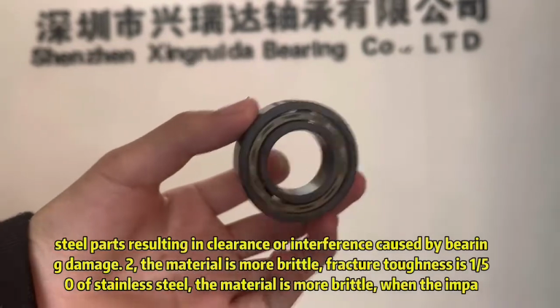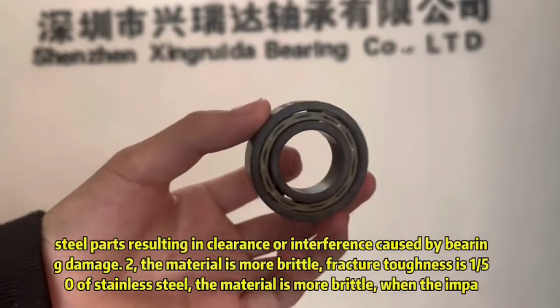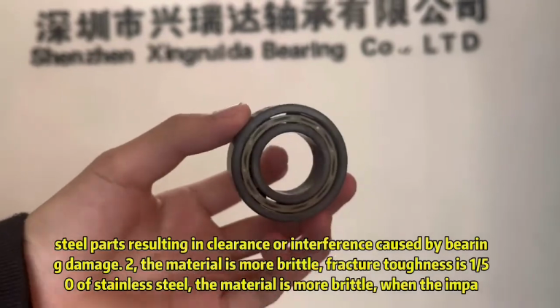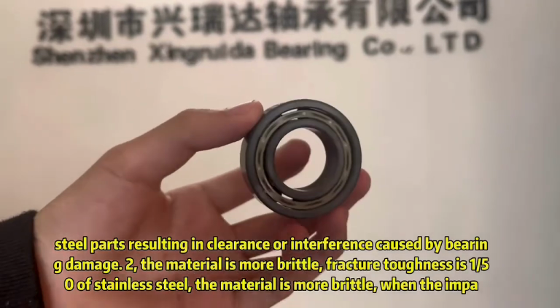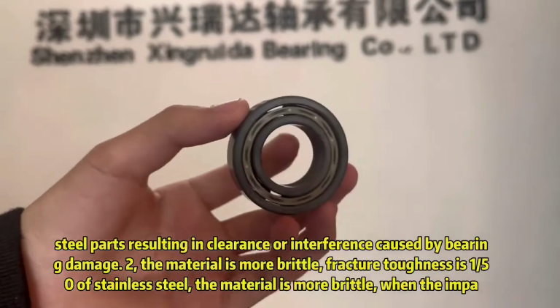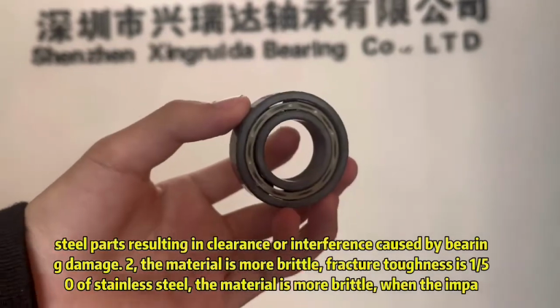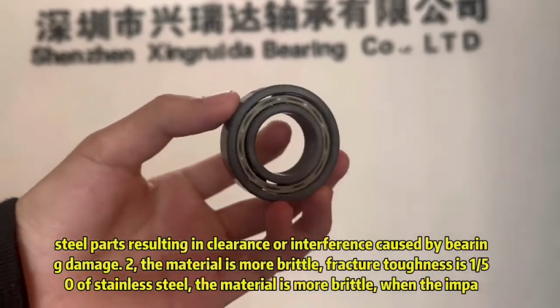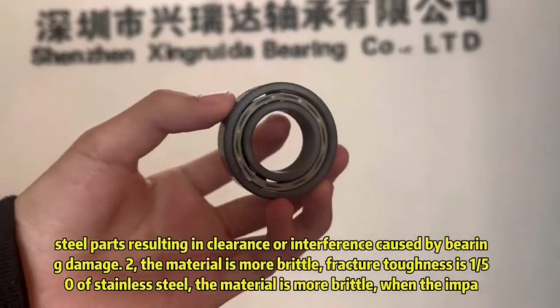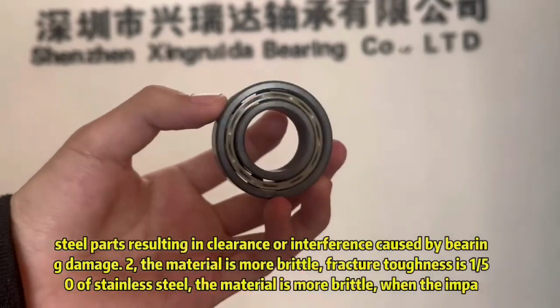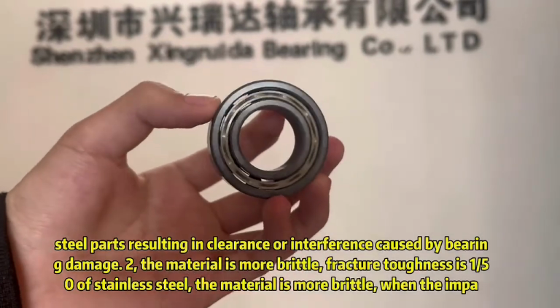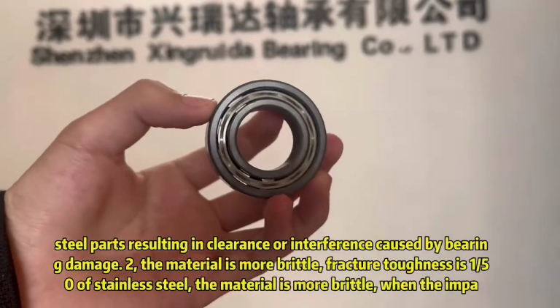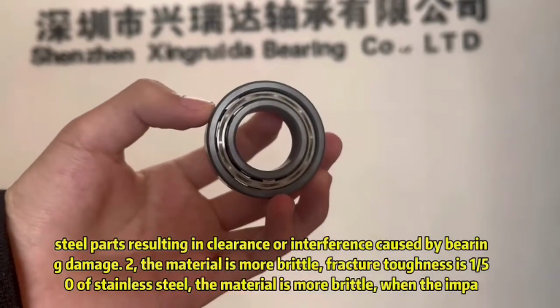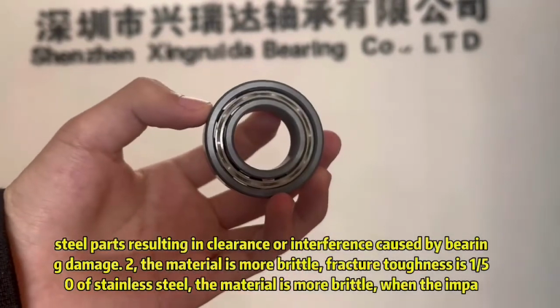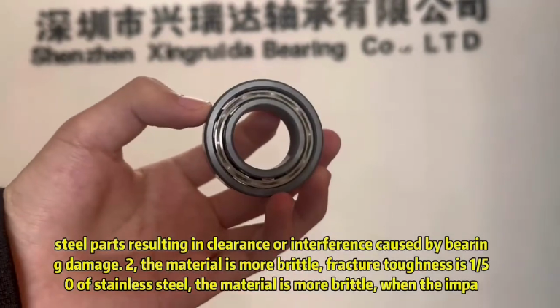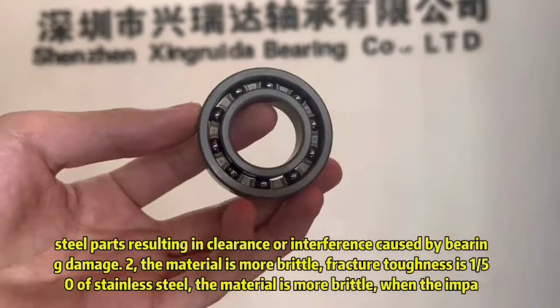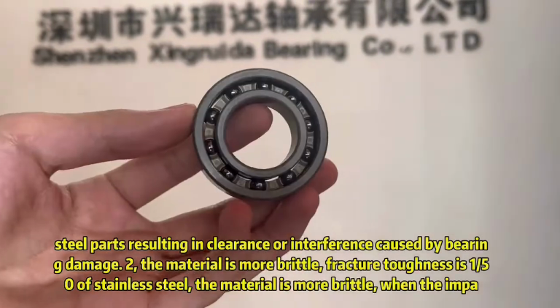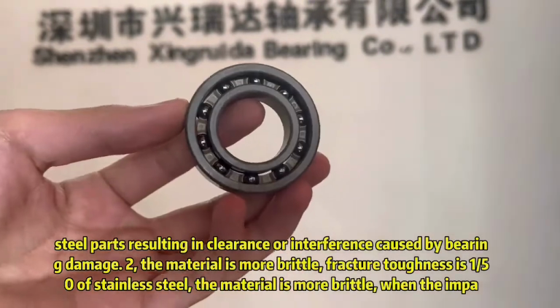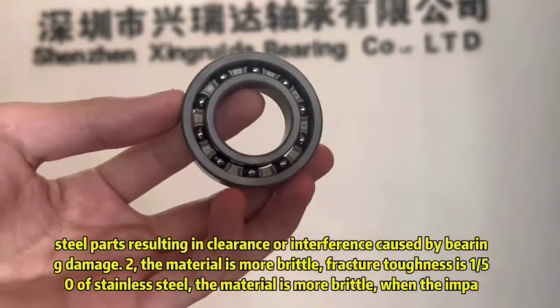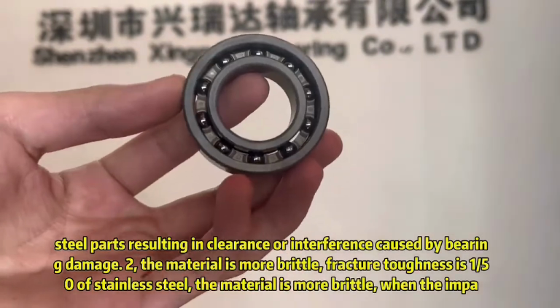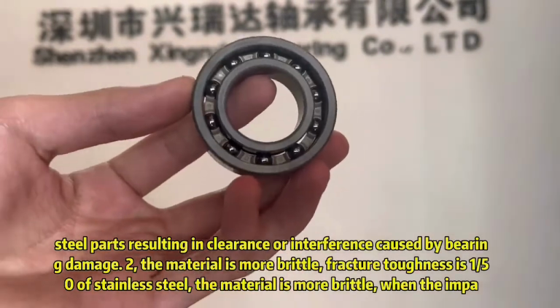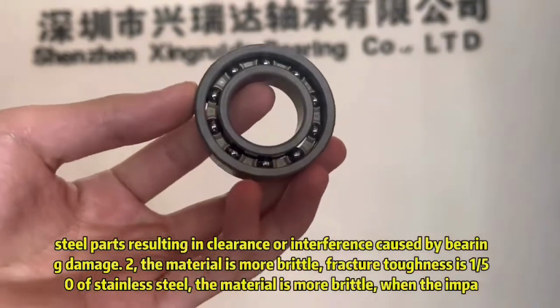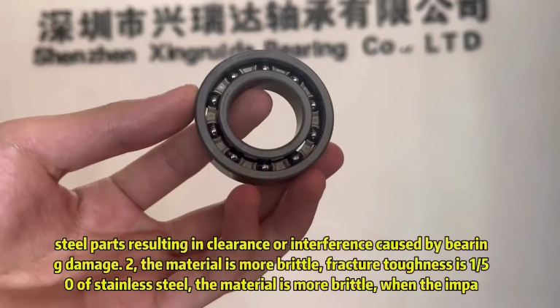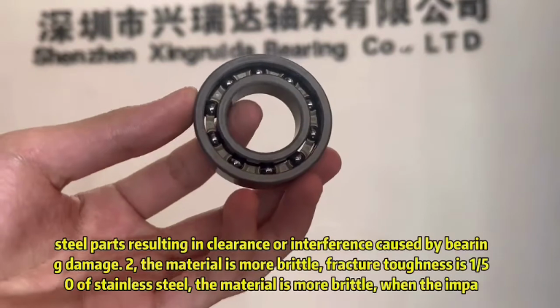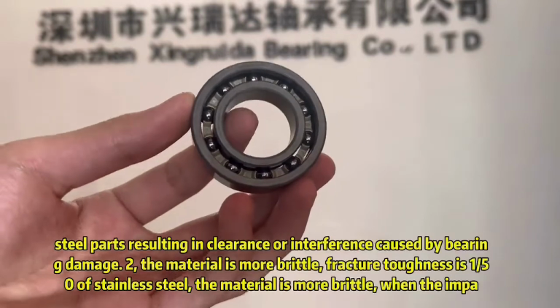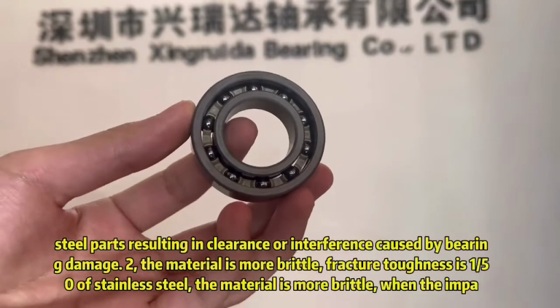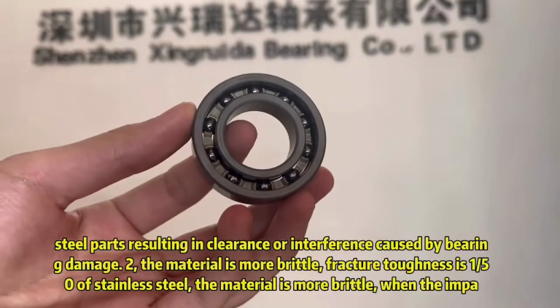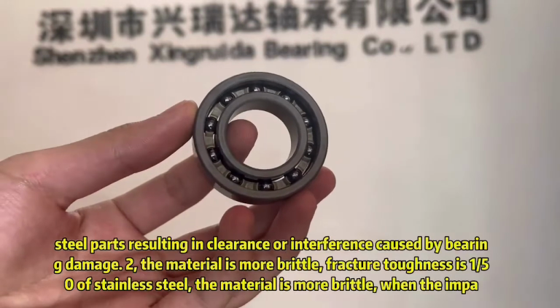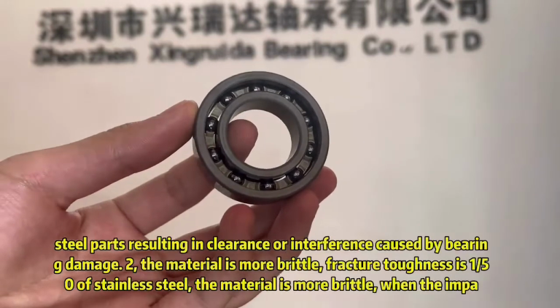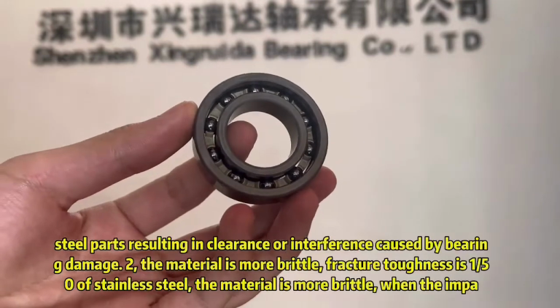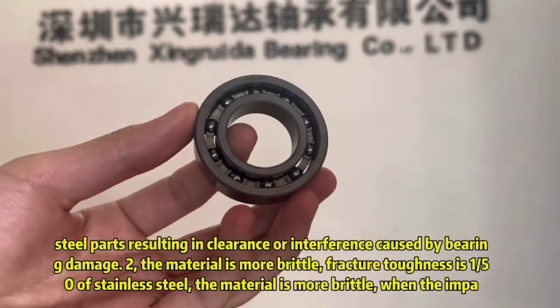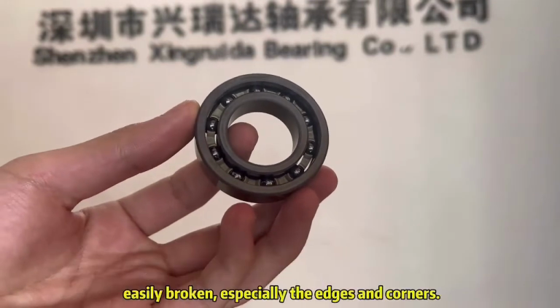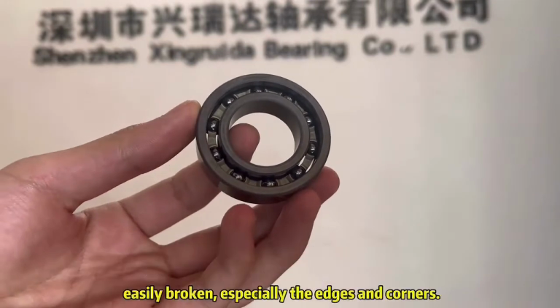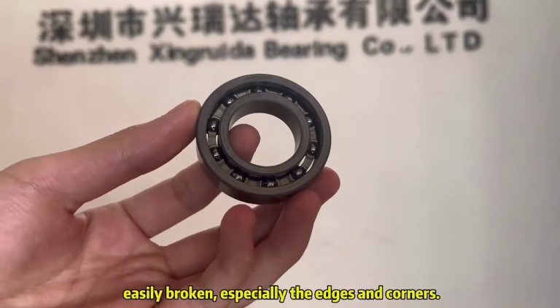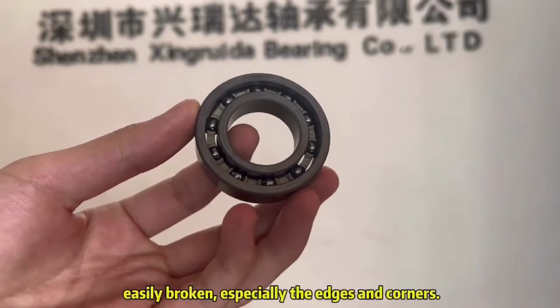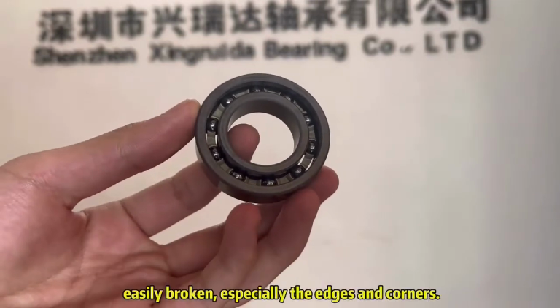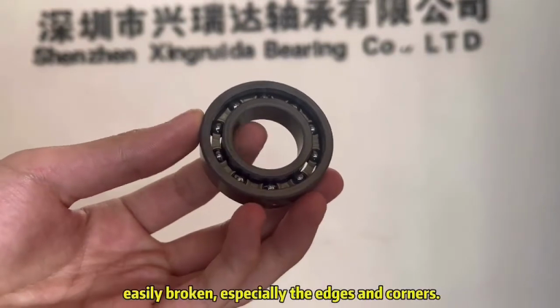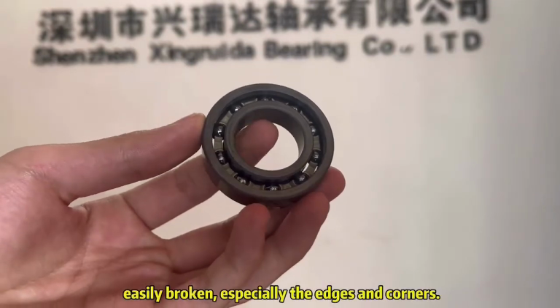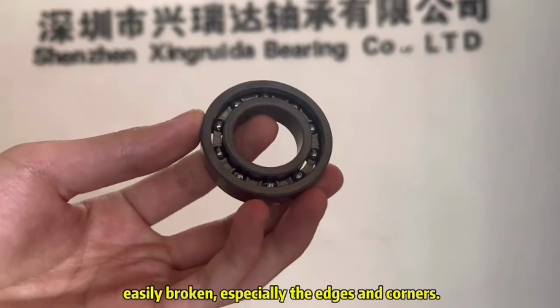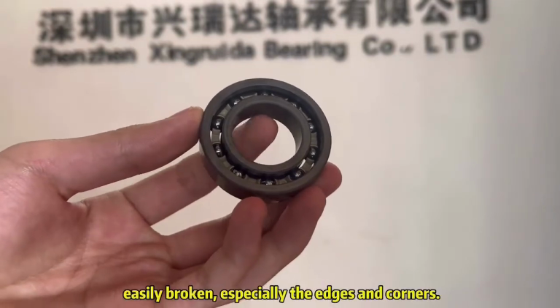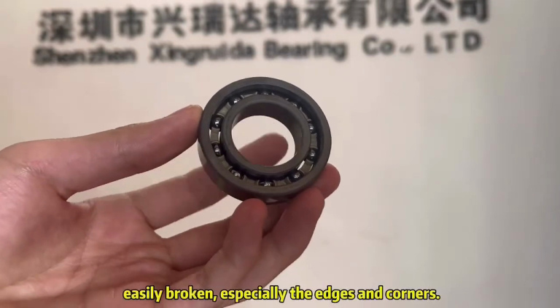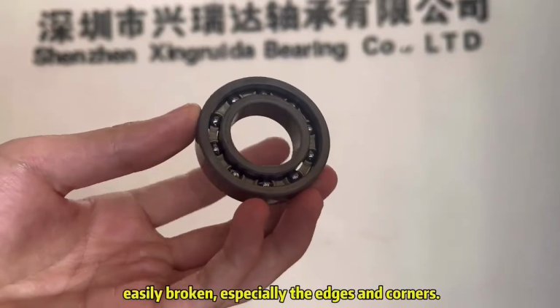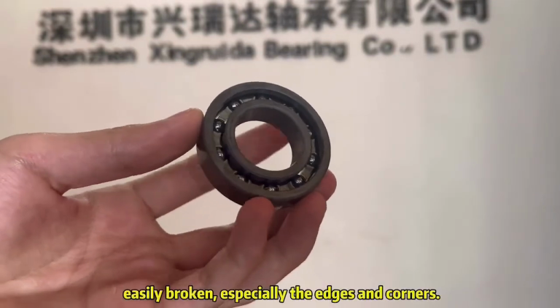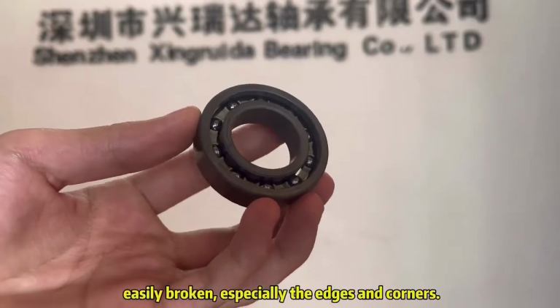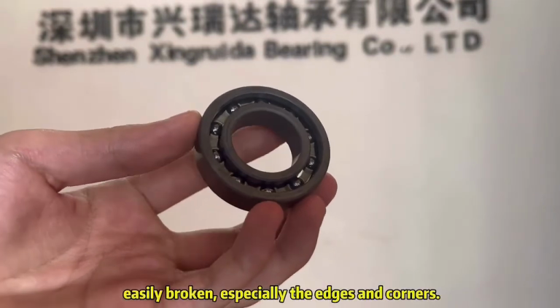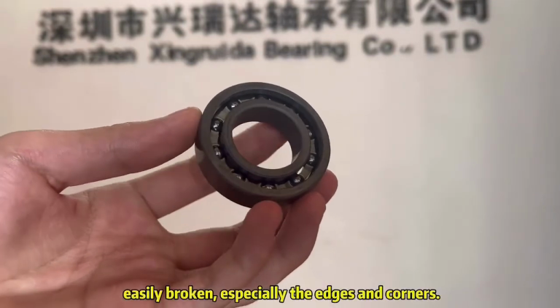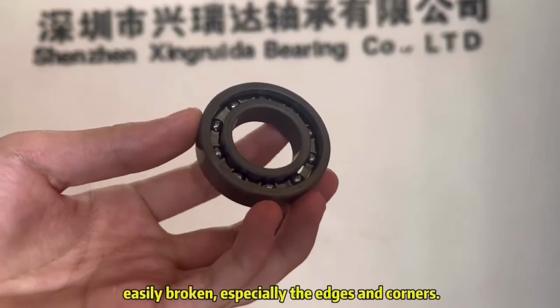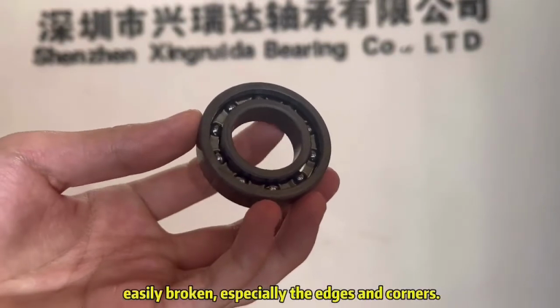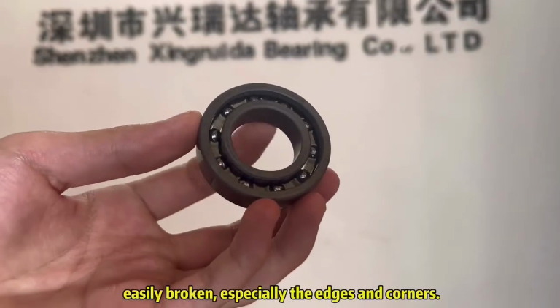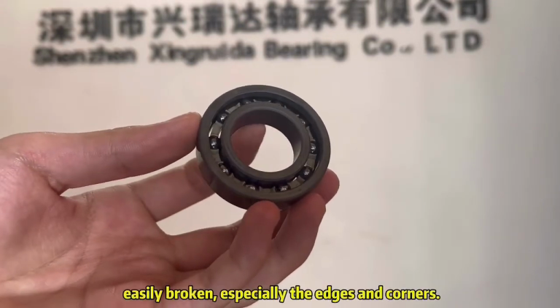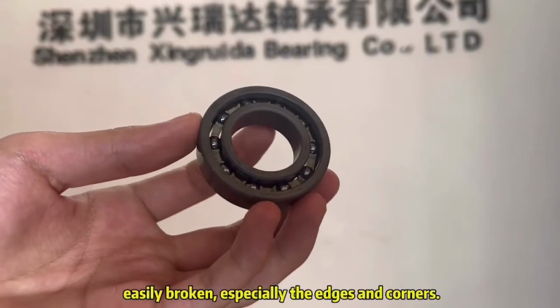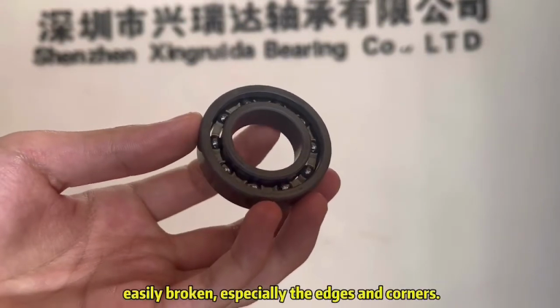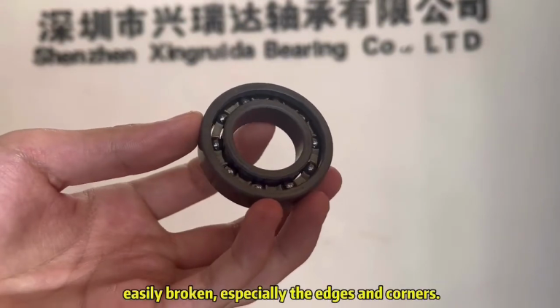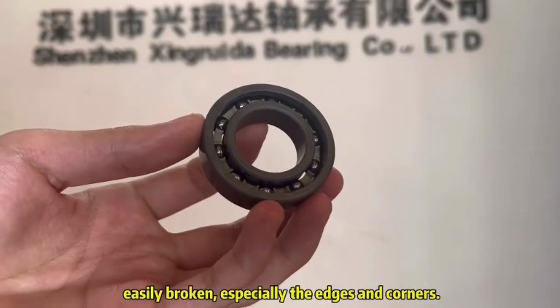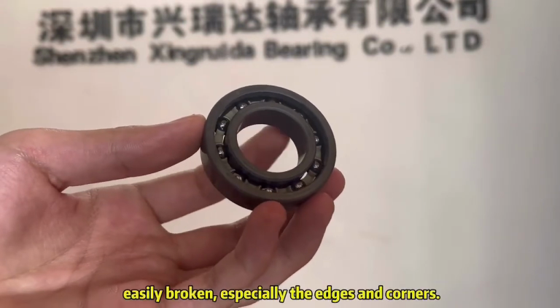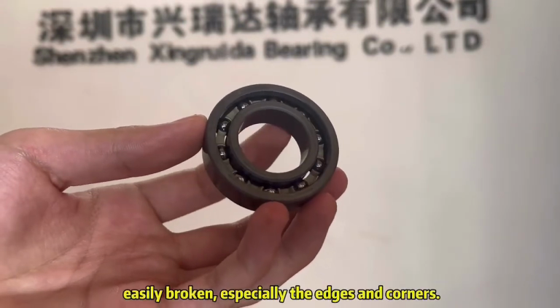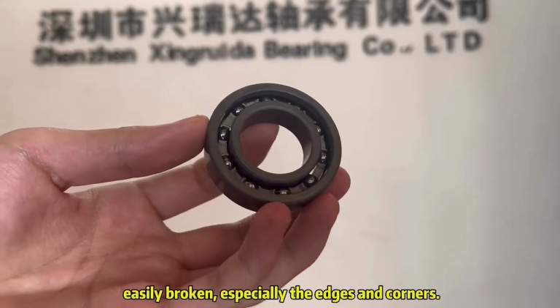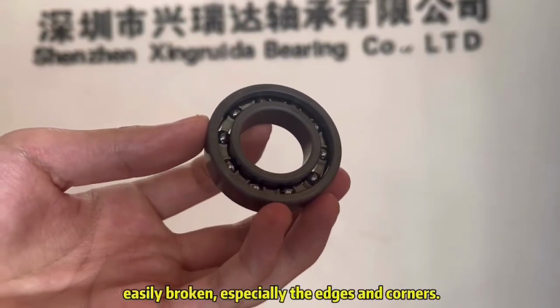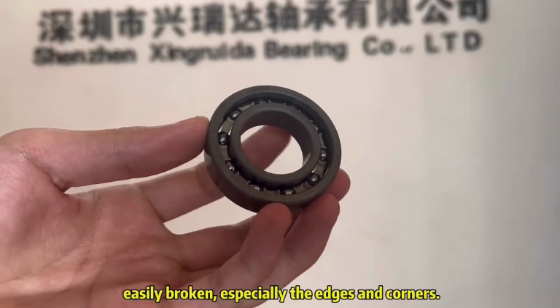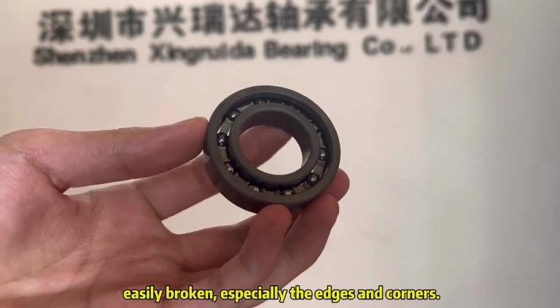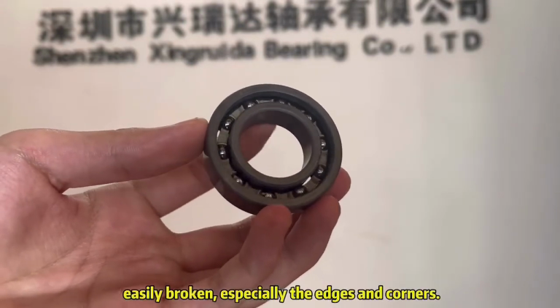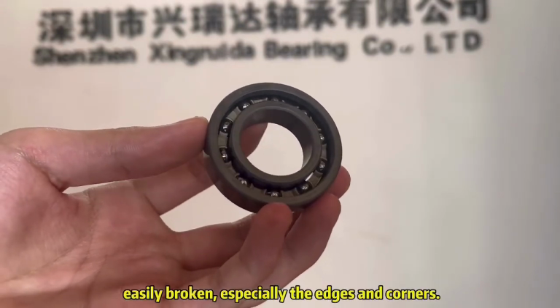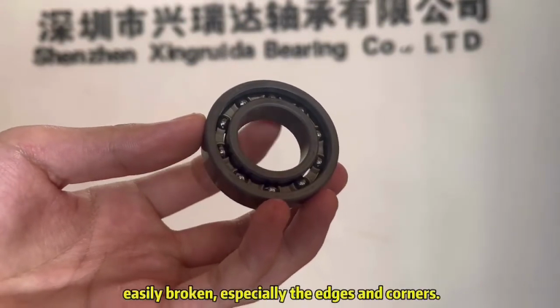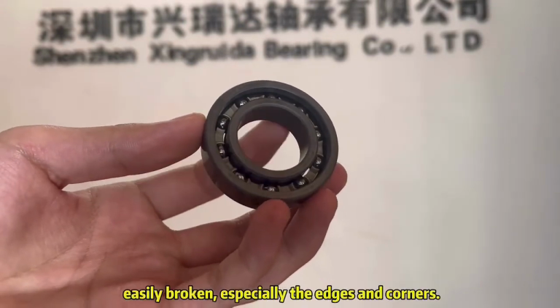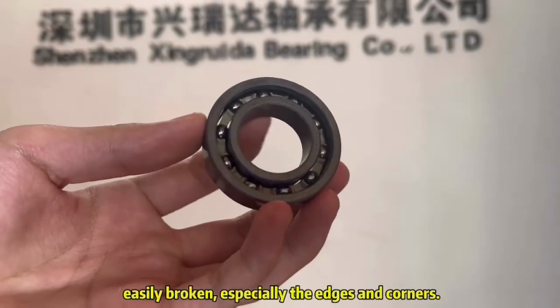Because the material is more brittle, thin parts are easily broken, especially at the edges and corners.